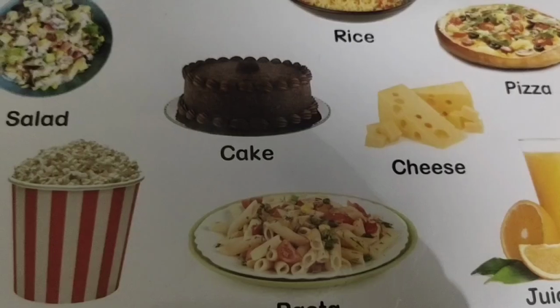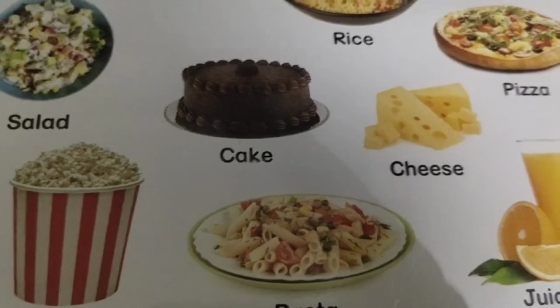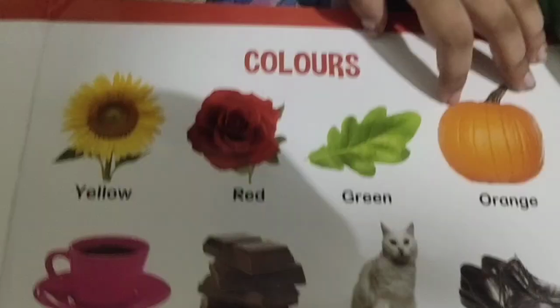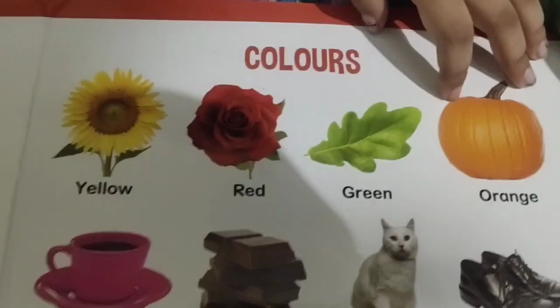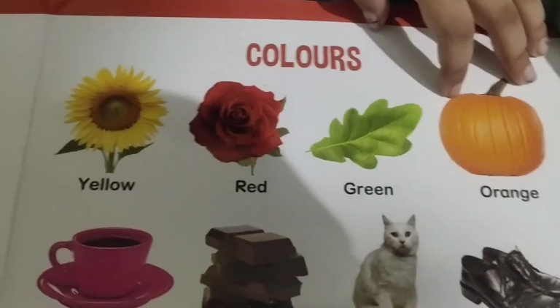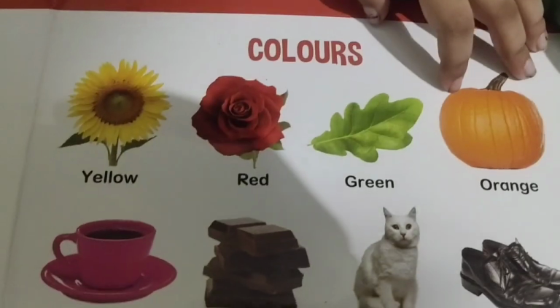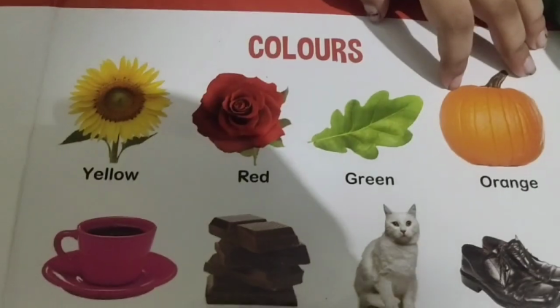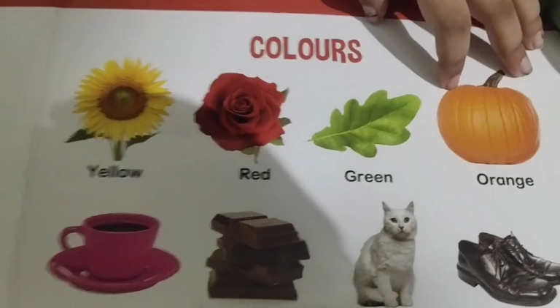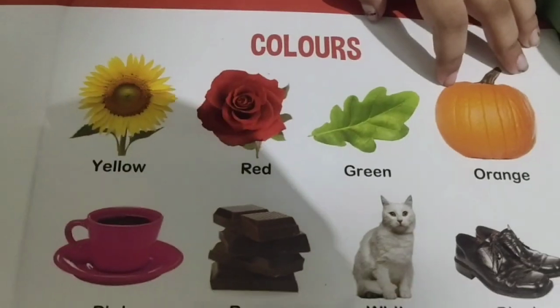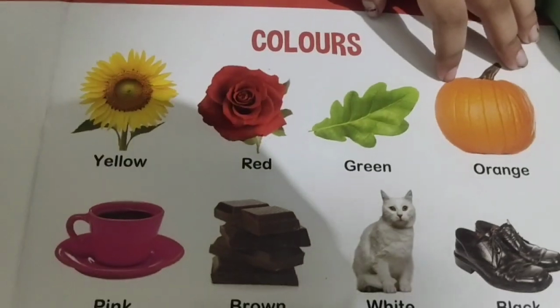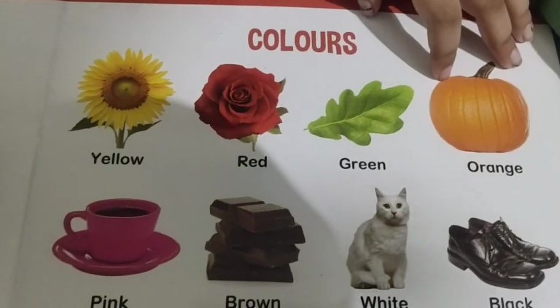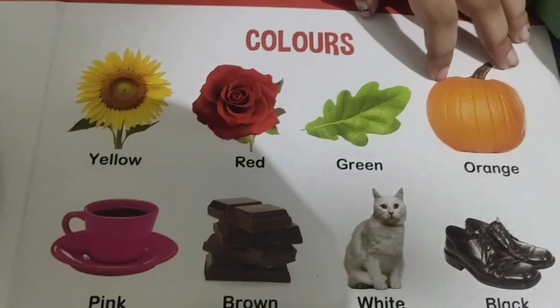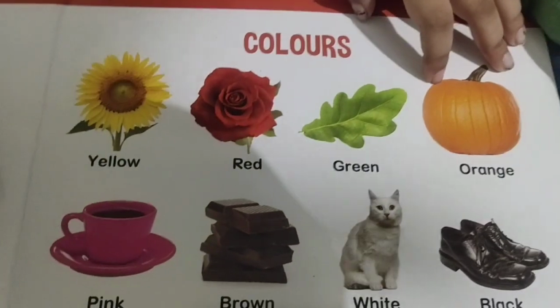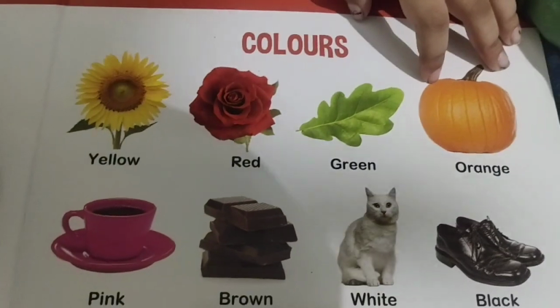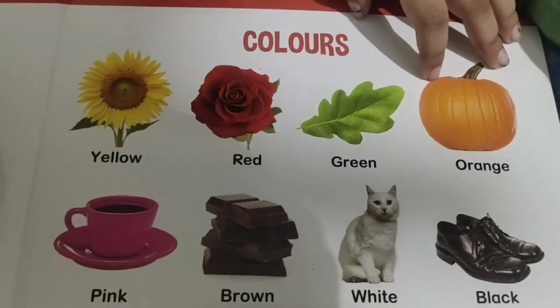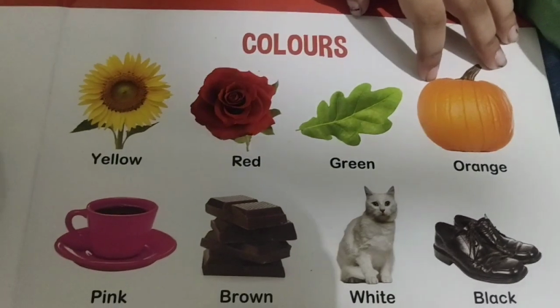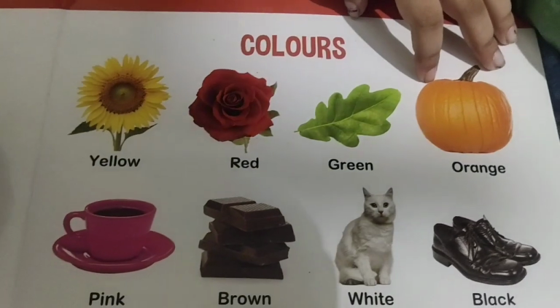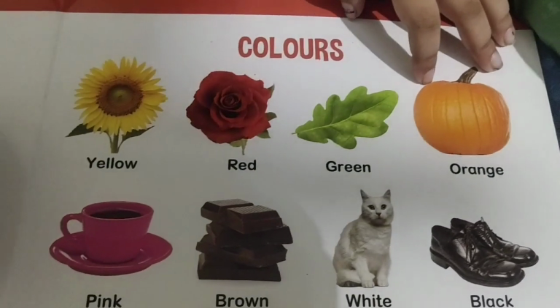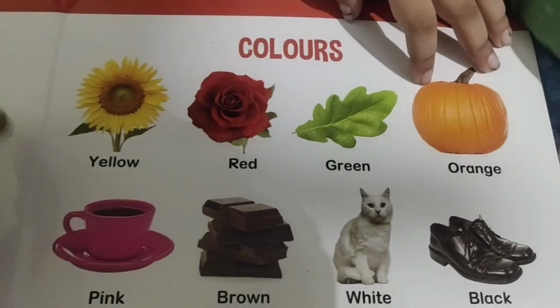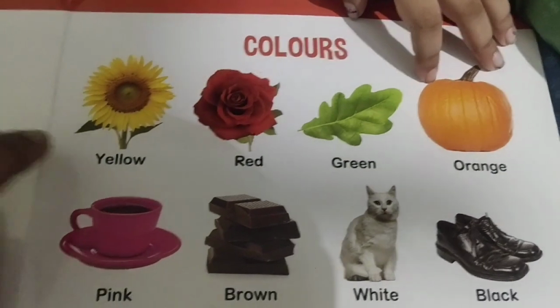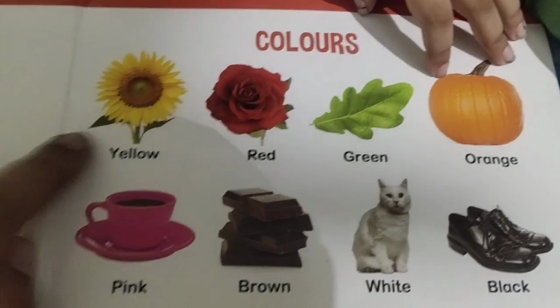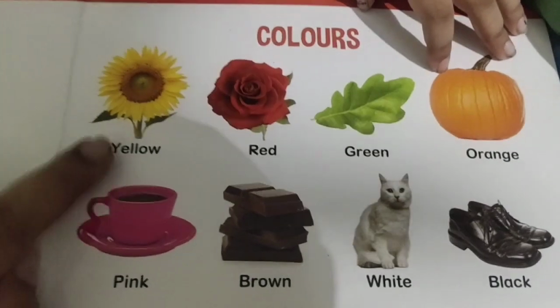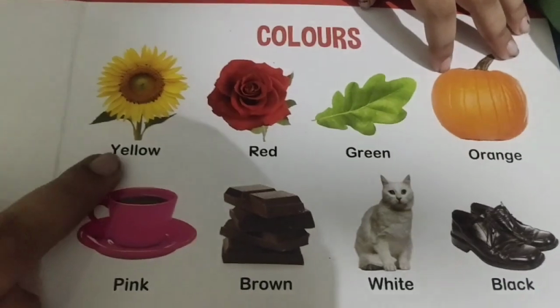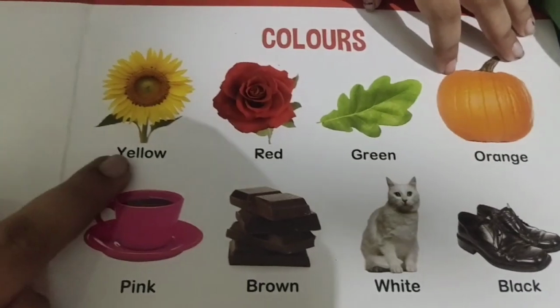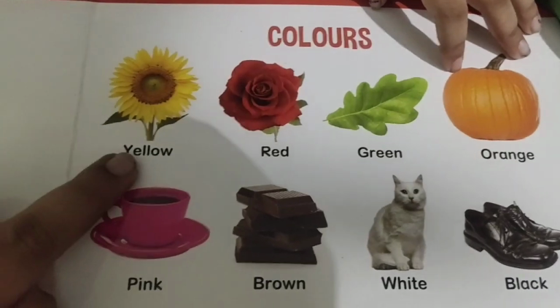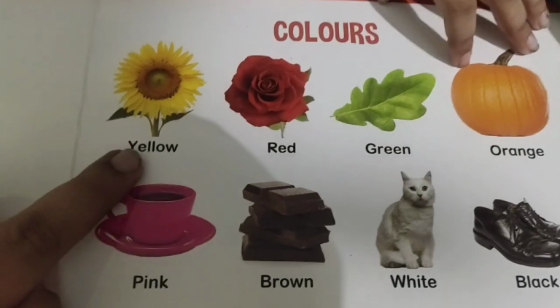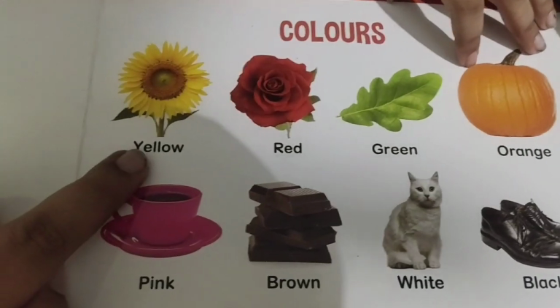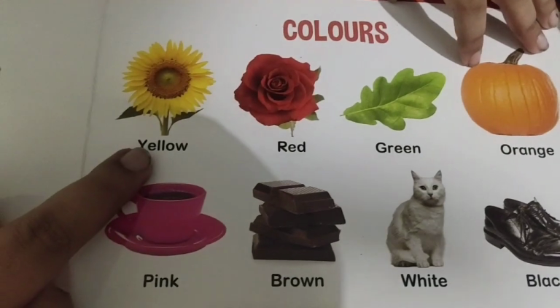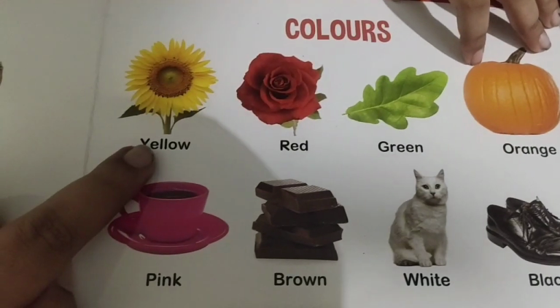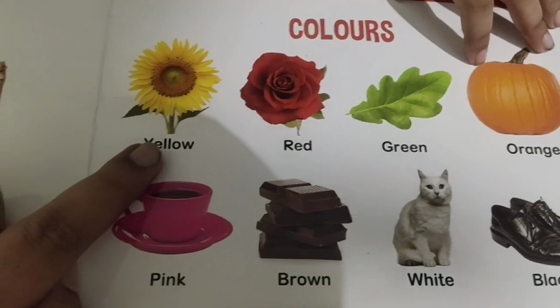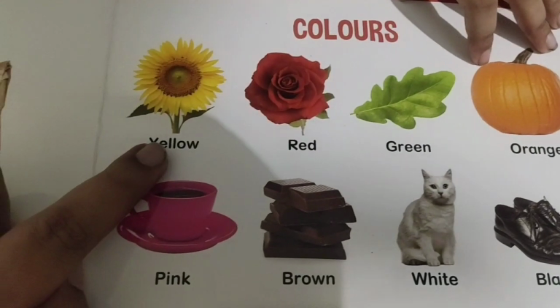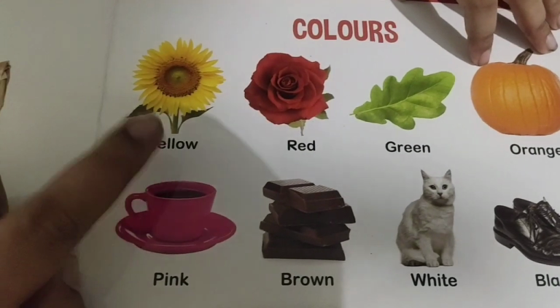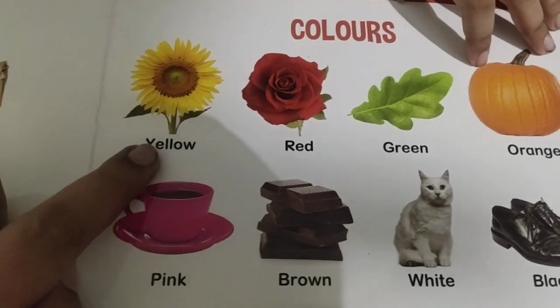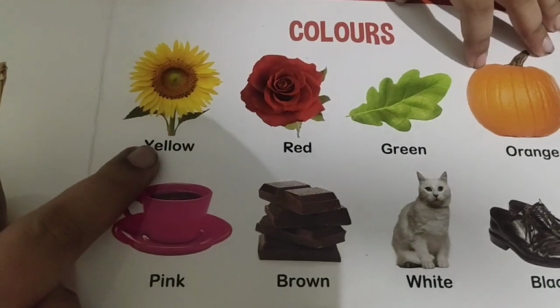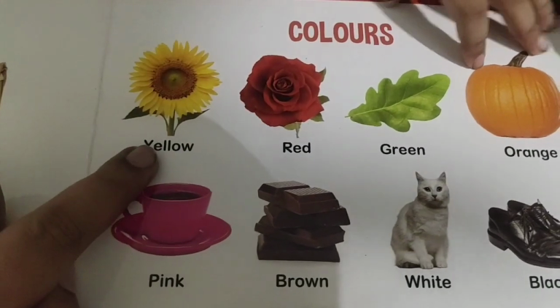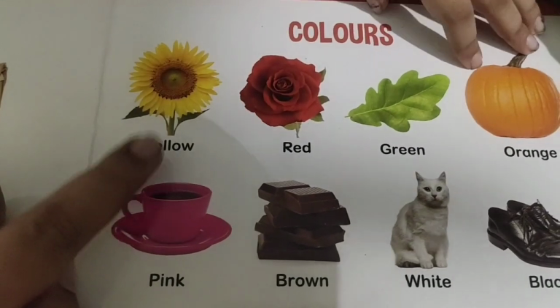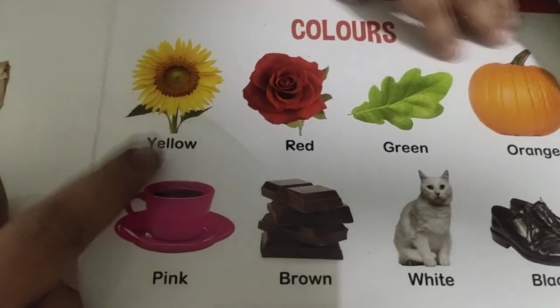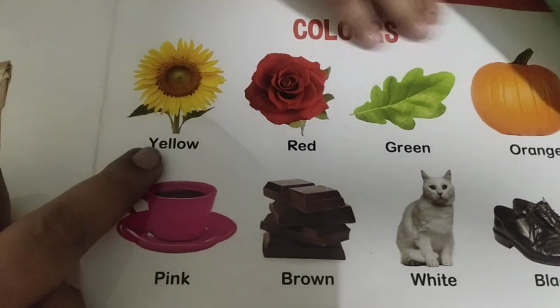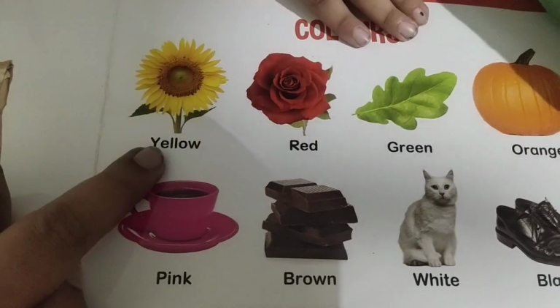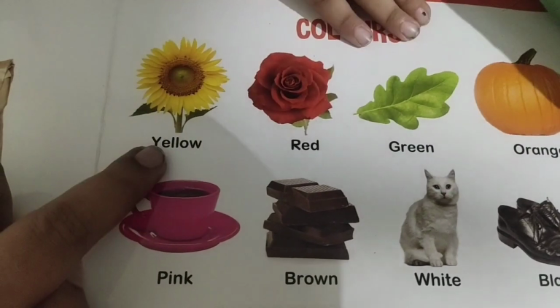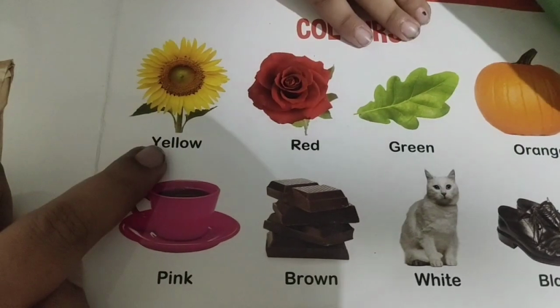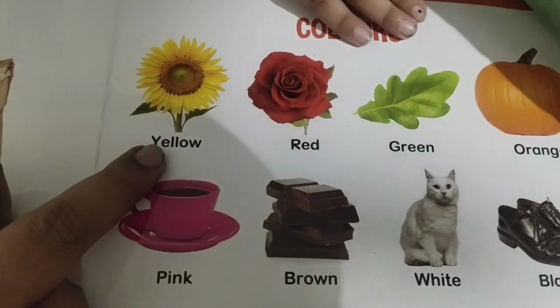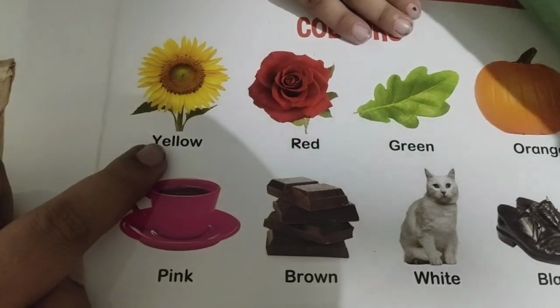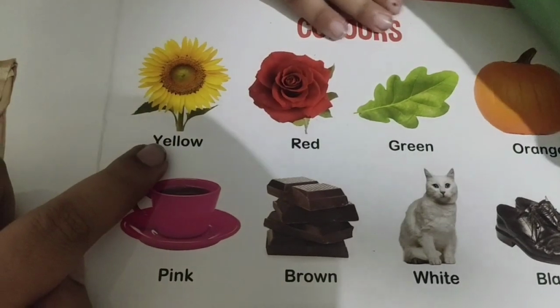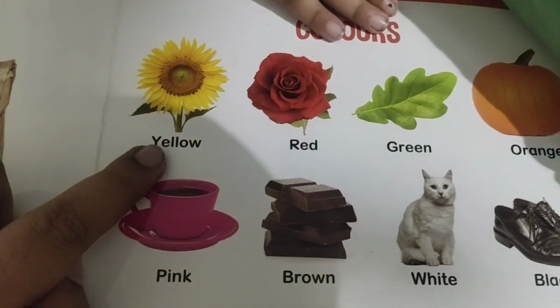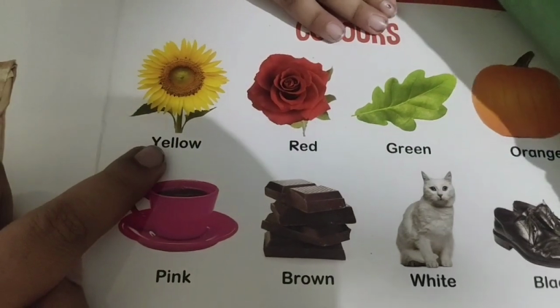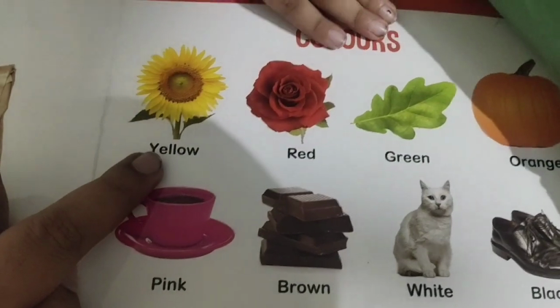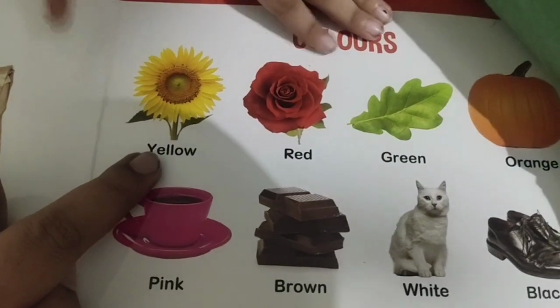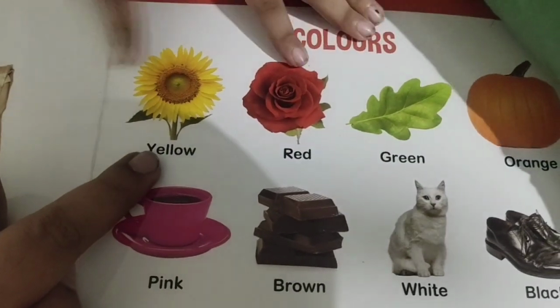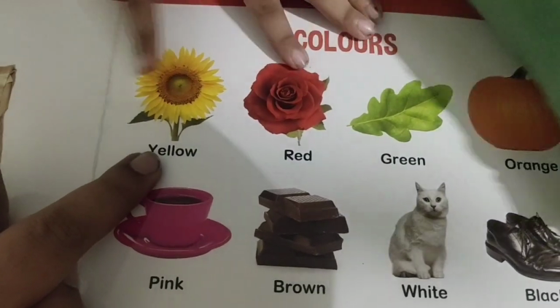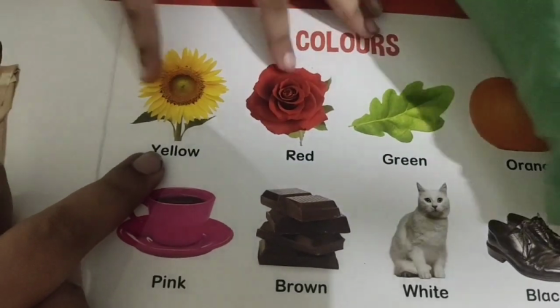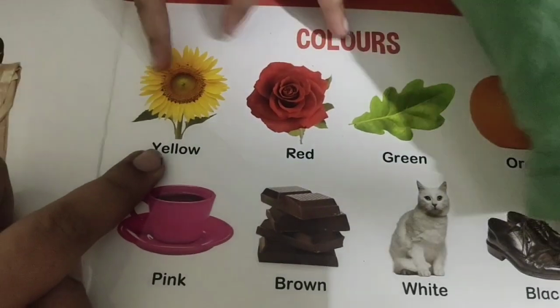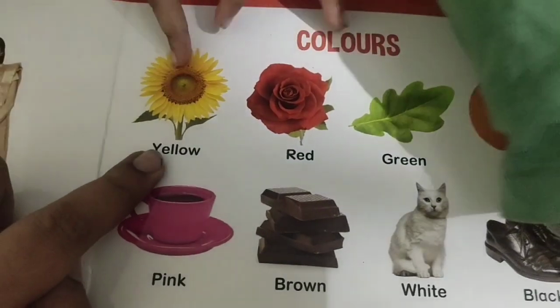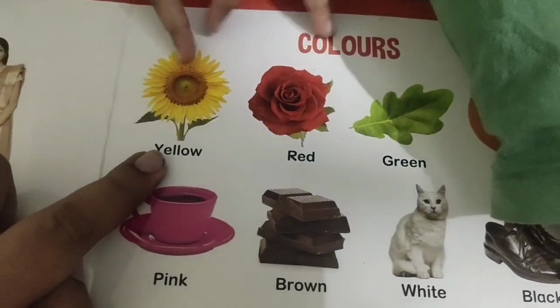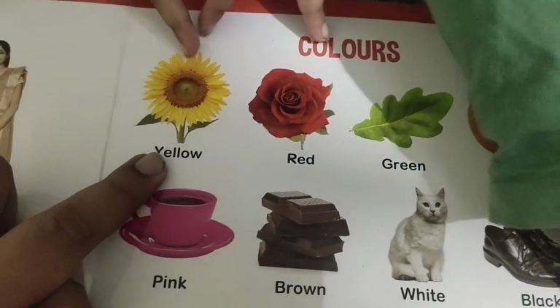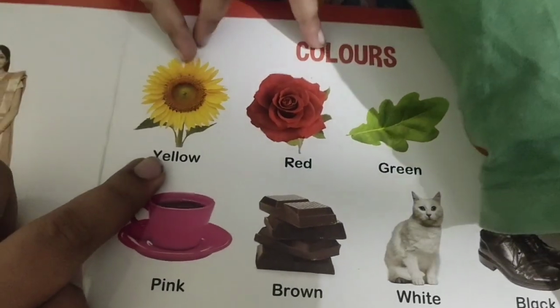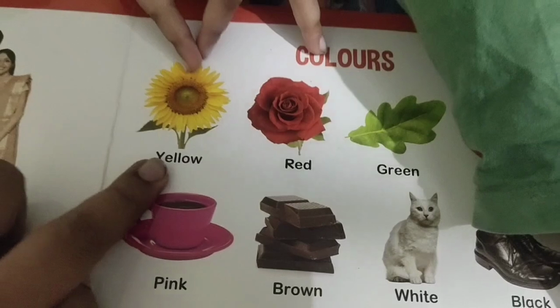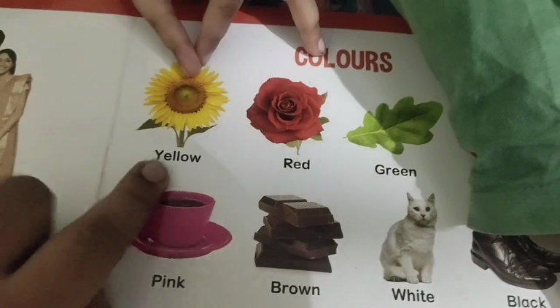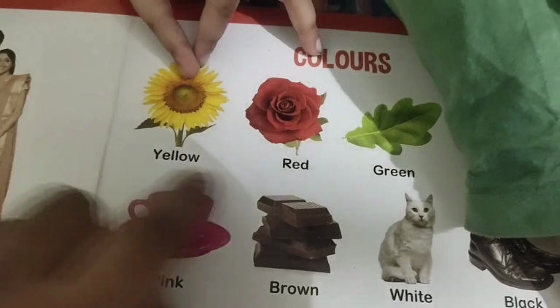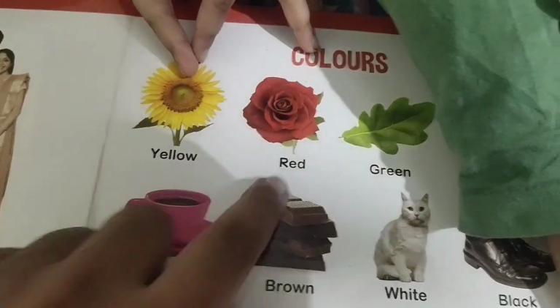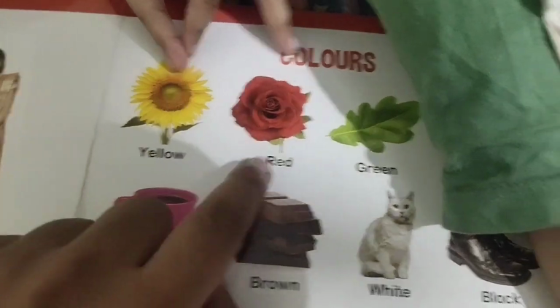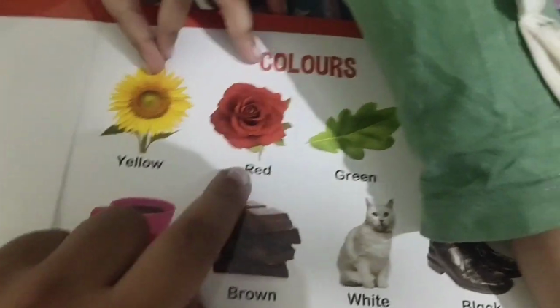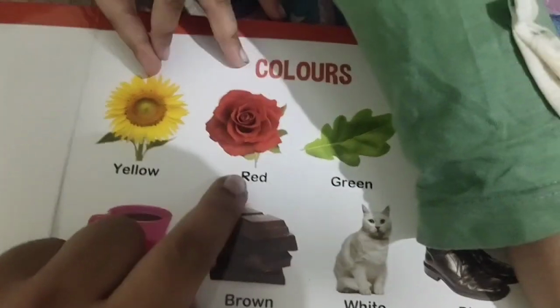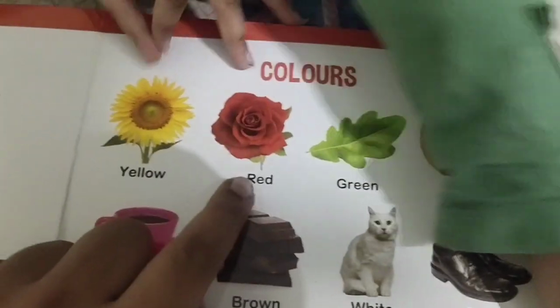Good. Colors. Which color is this? Yellow. Yellow flowers.